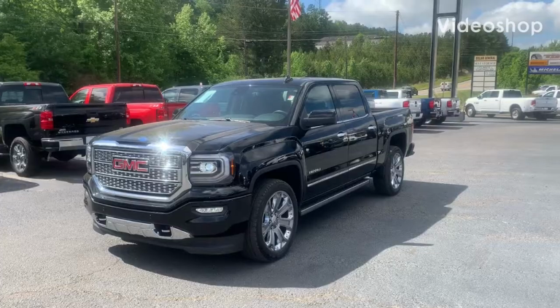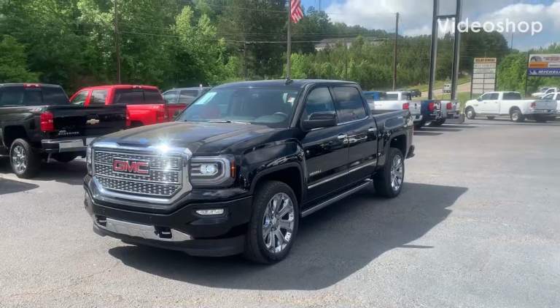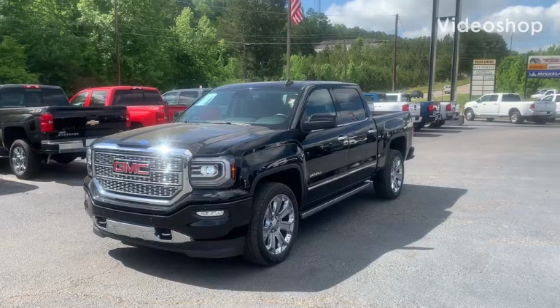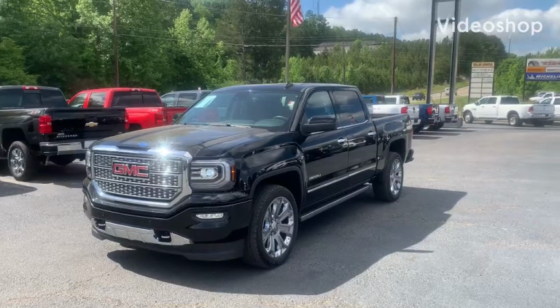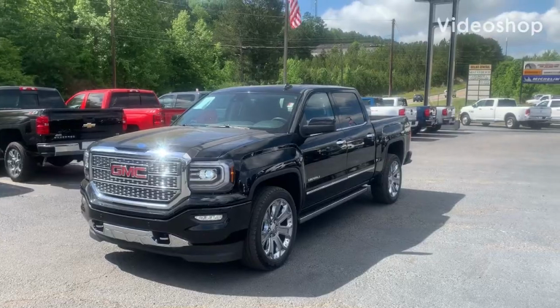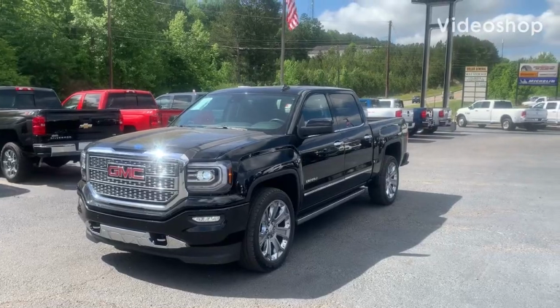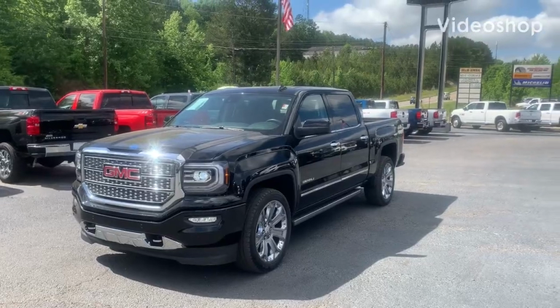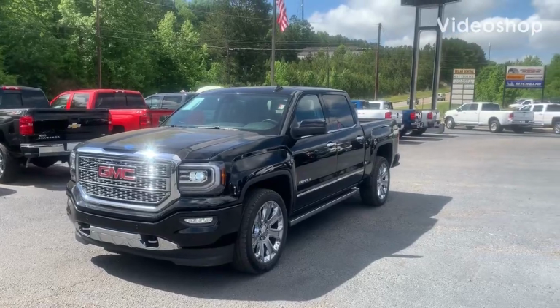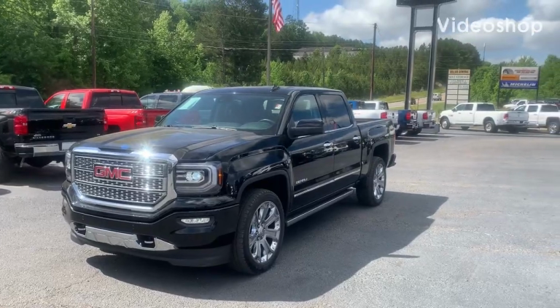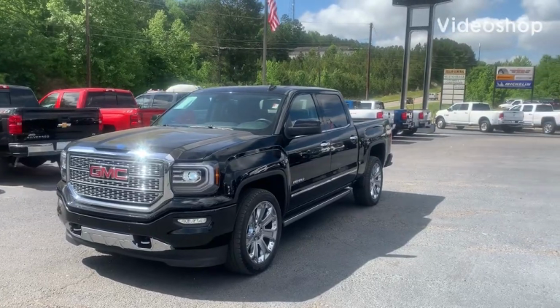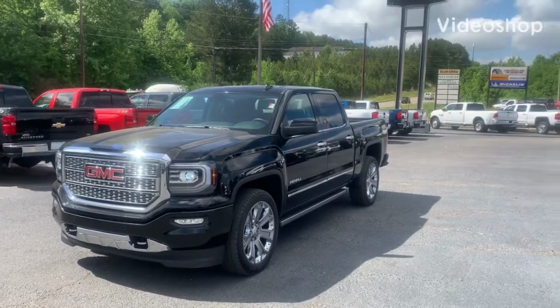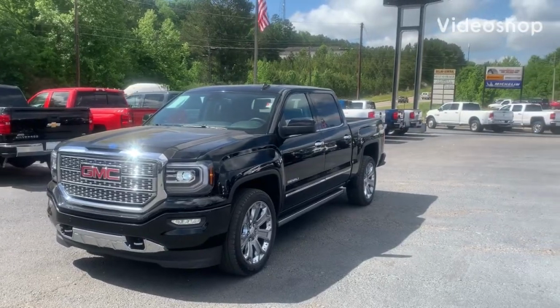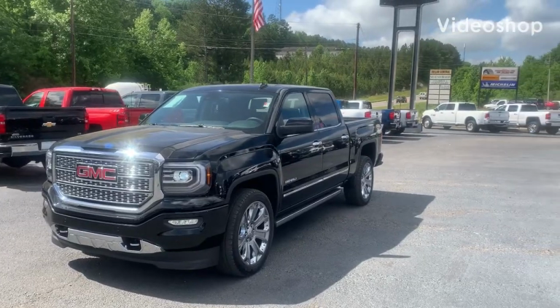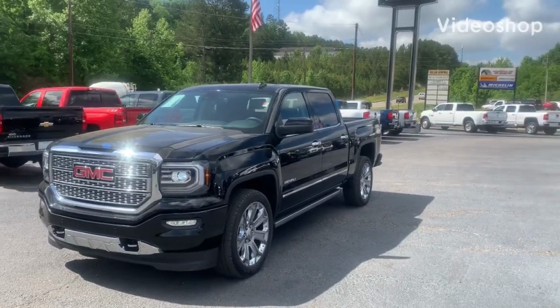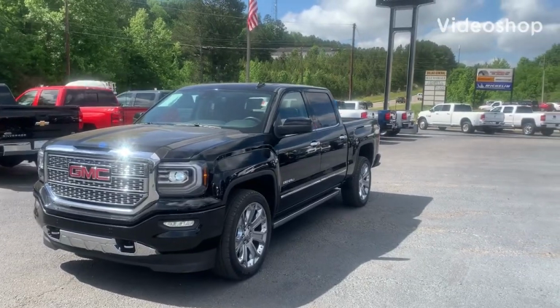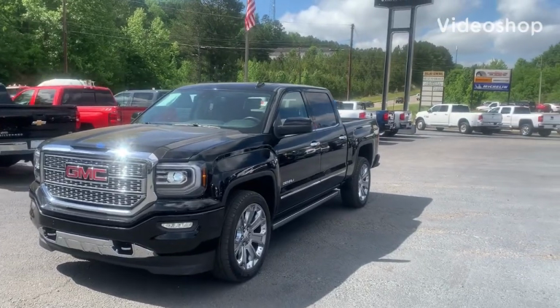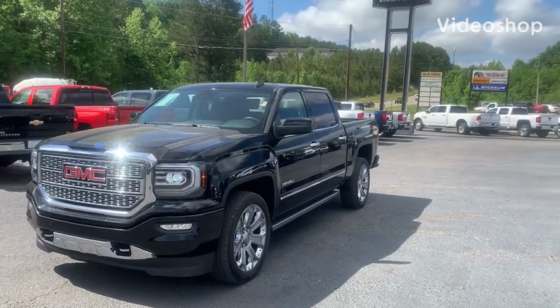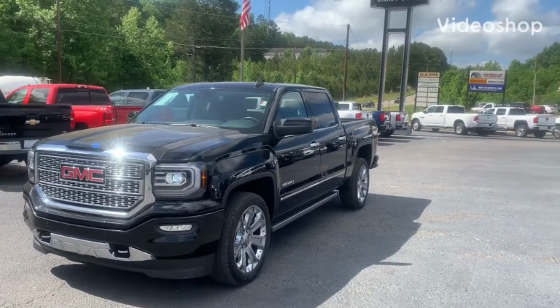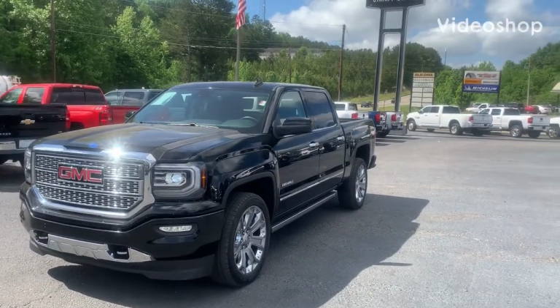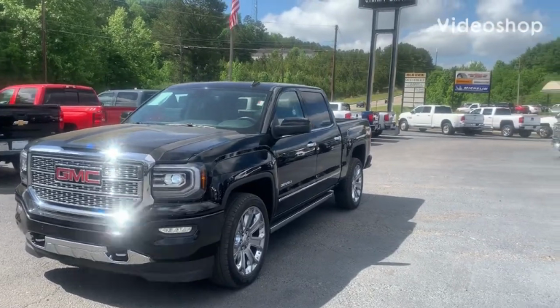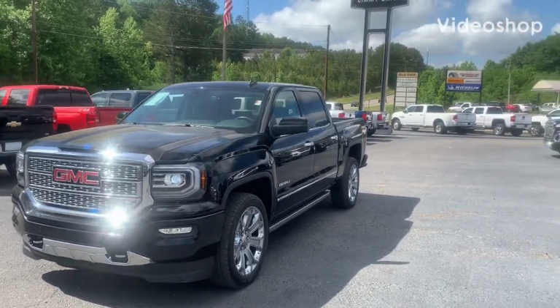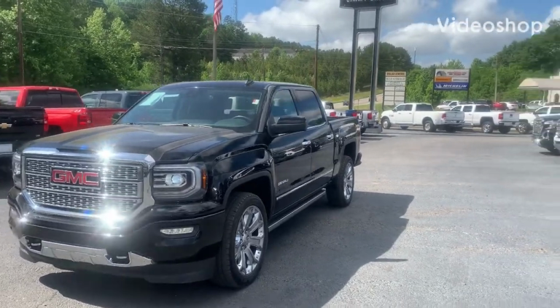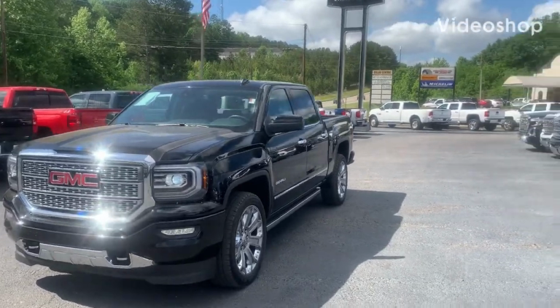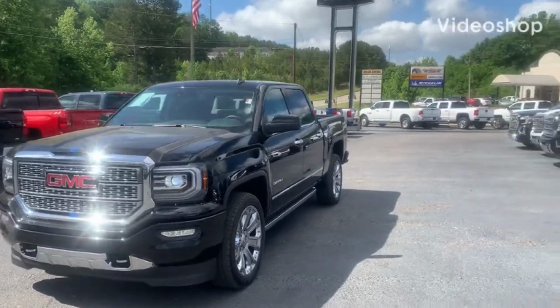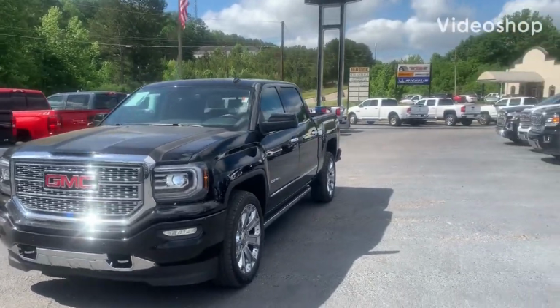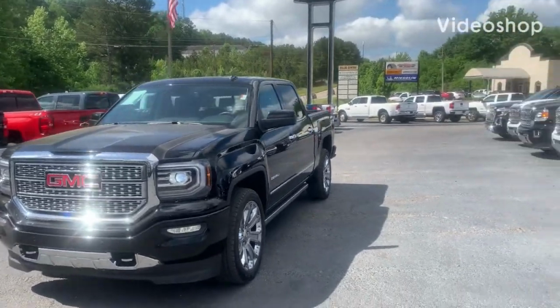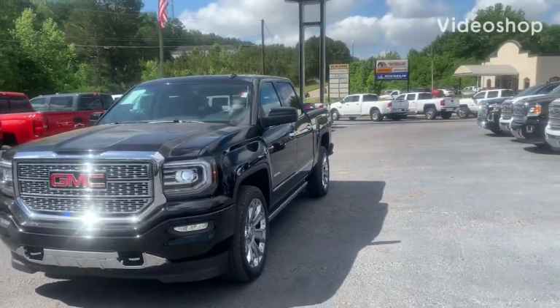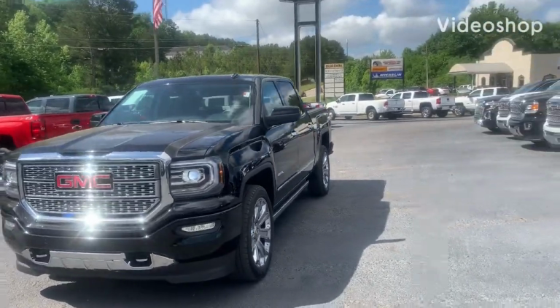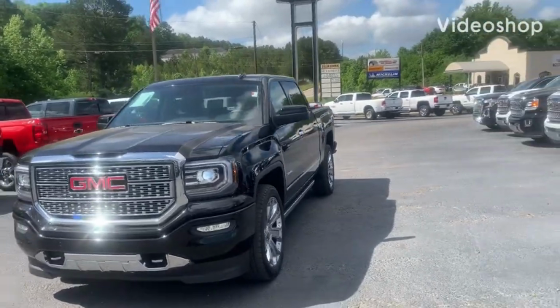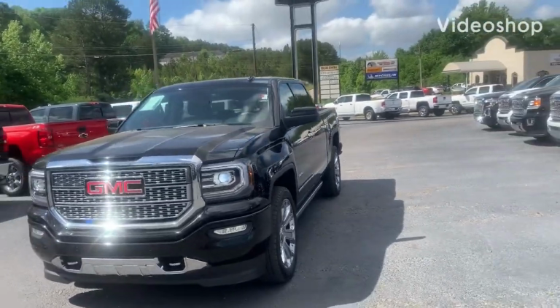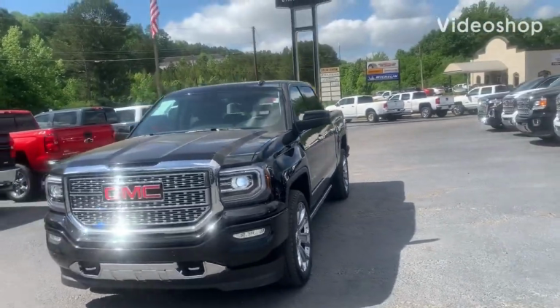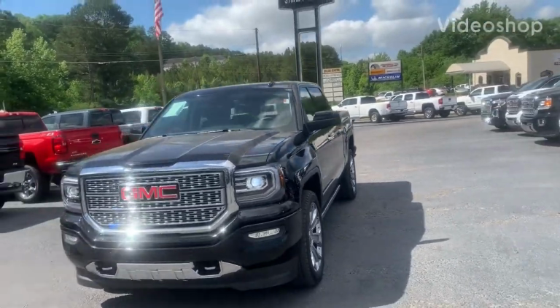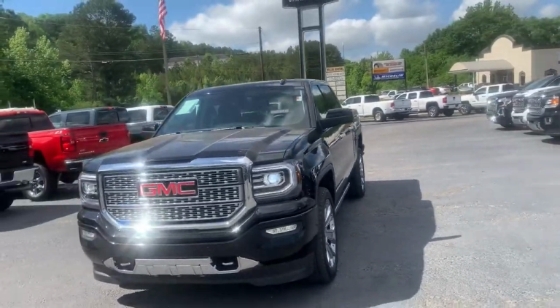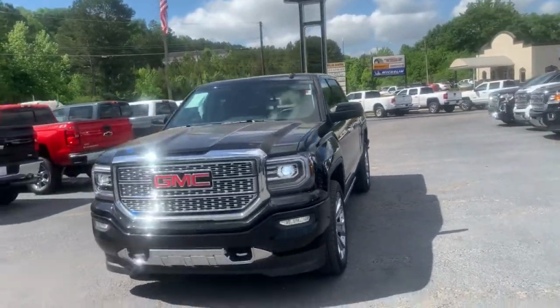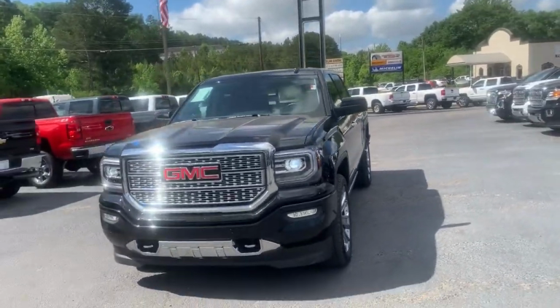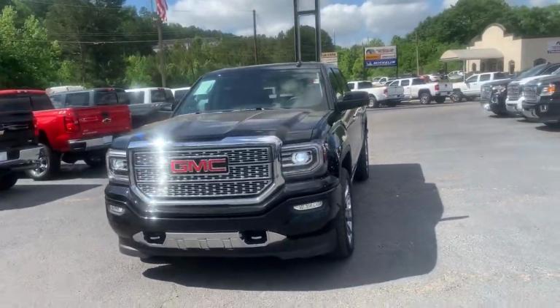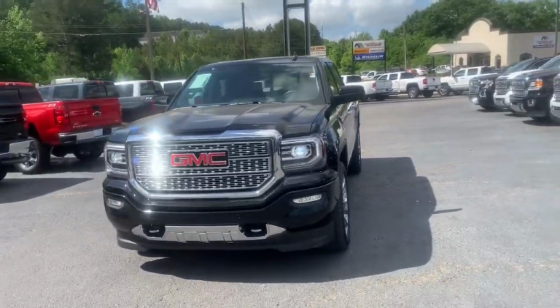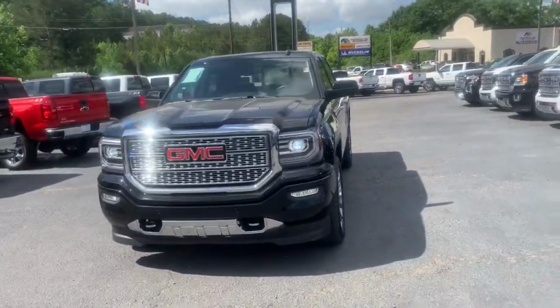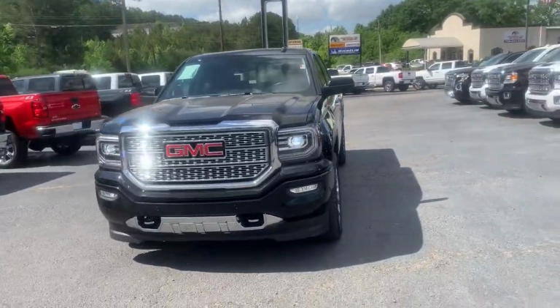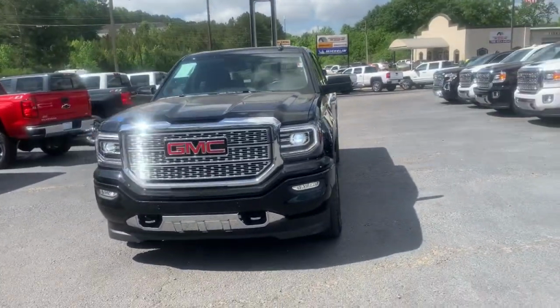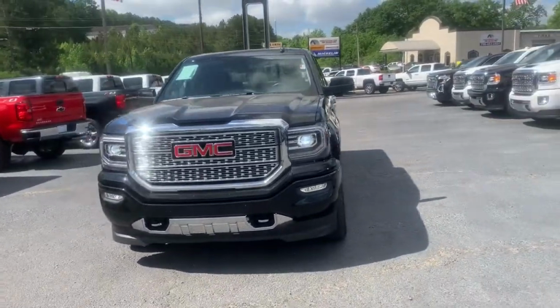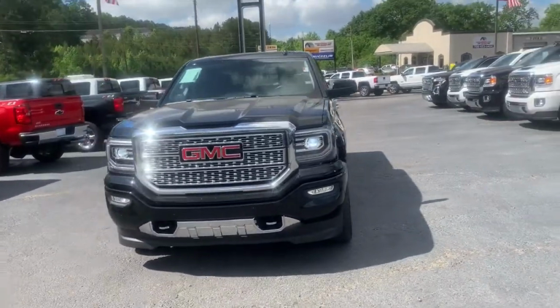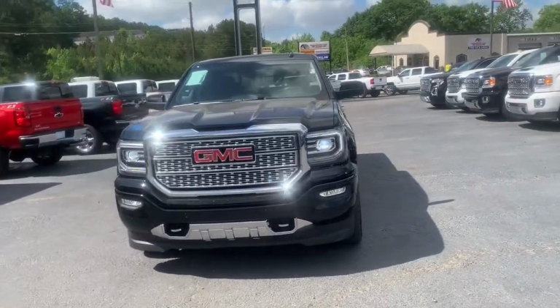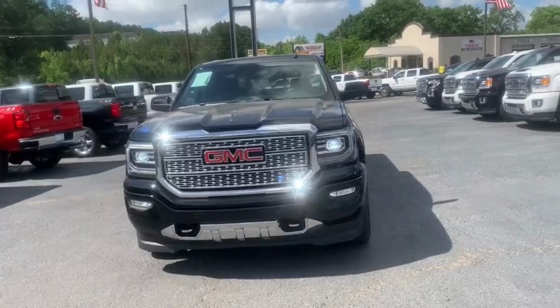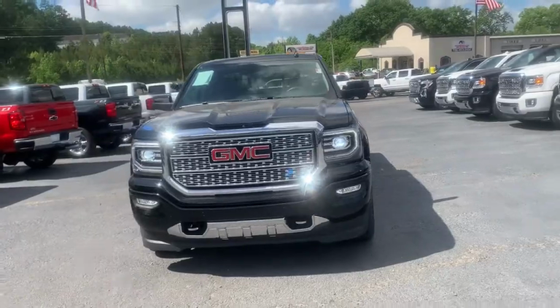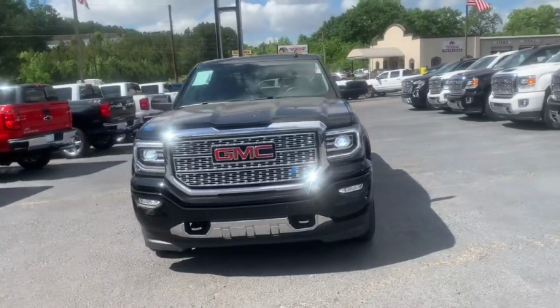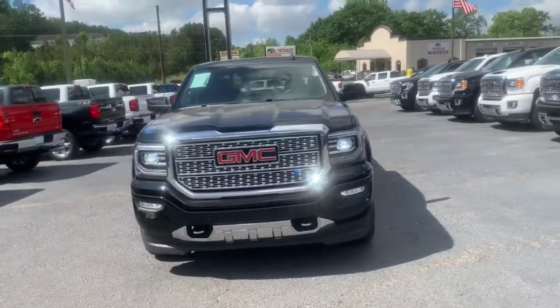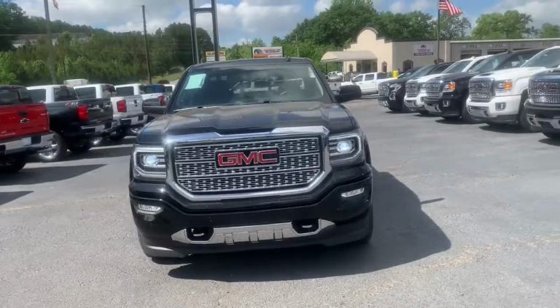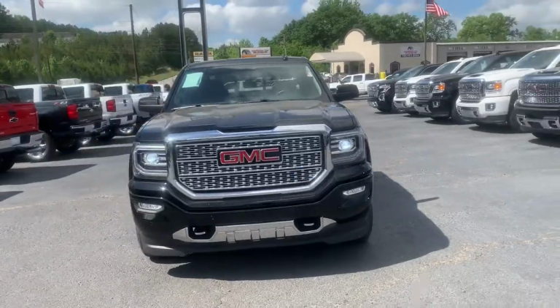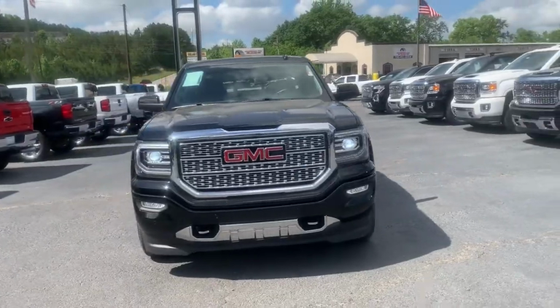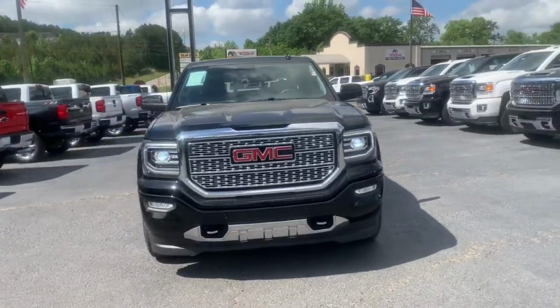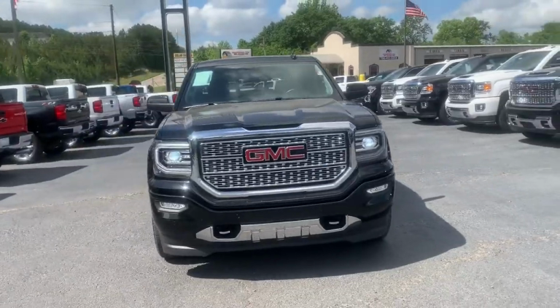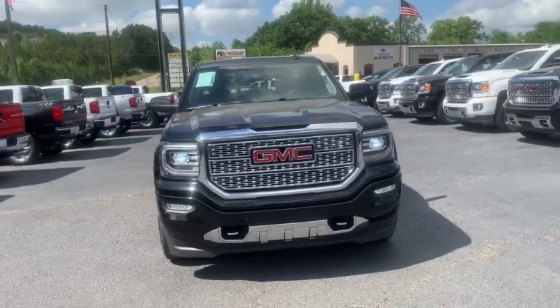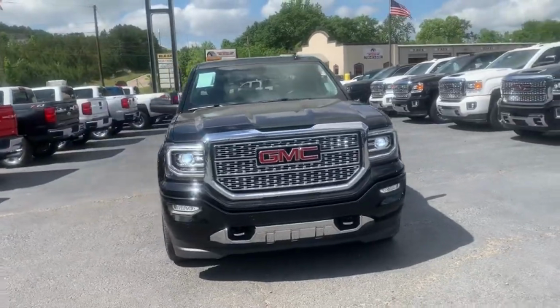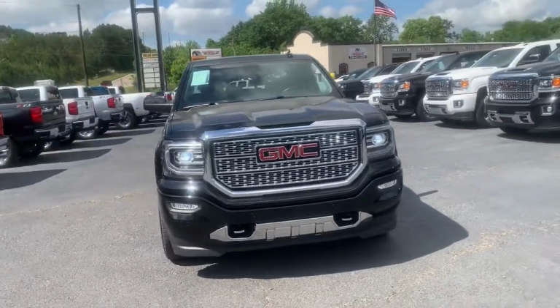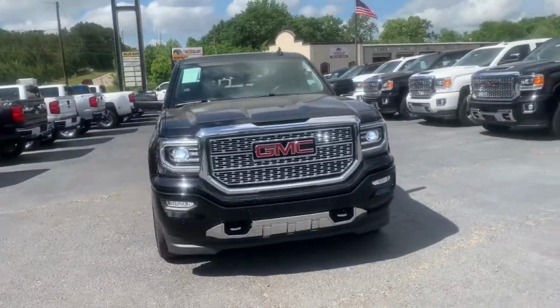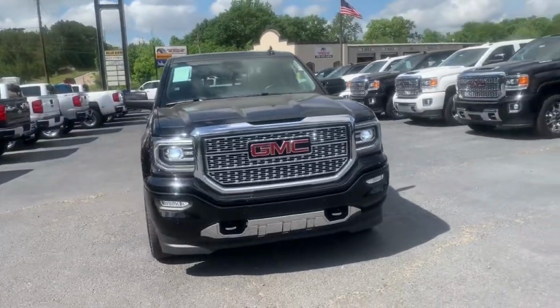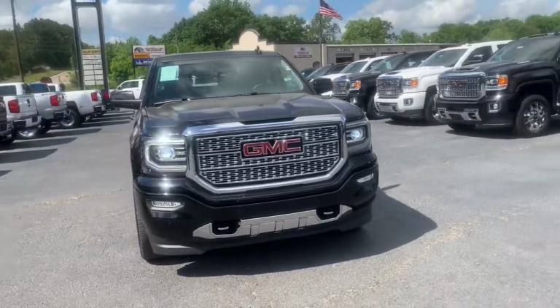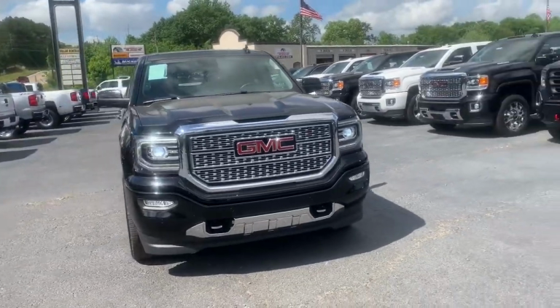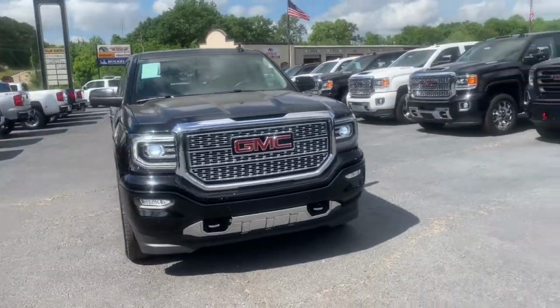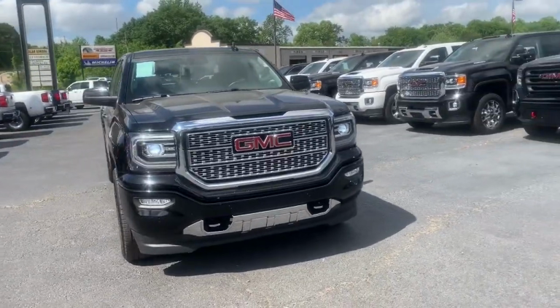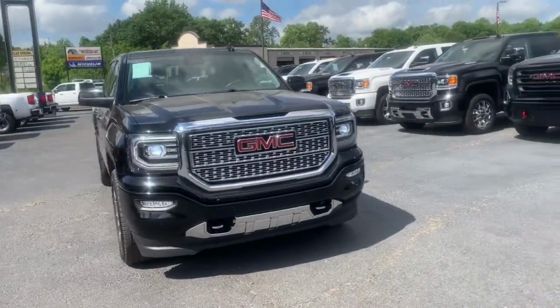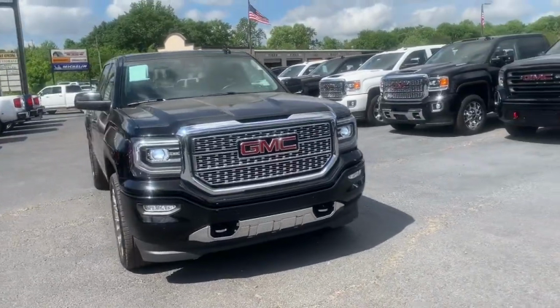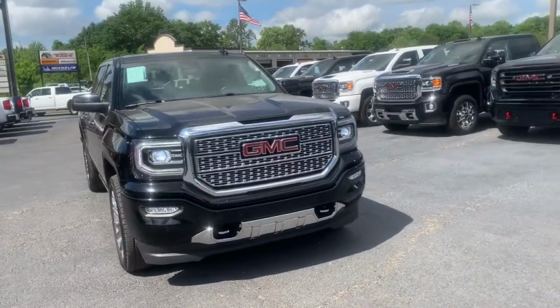Hey Darren, this is Marco from Jeremy Britt Chevrolet. I wanted to show you this 2017 GMC Sierra Denali Ultimate that we have here.